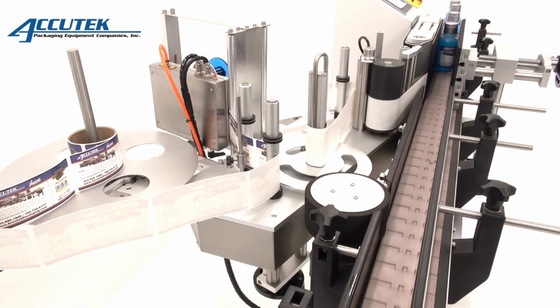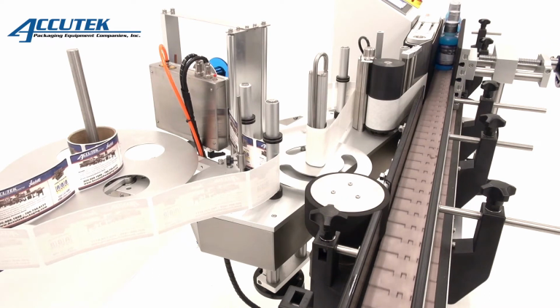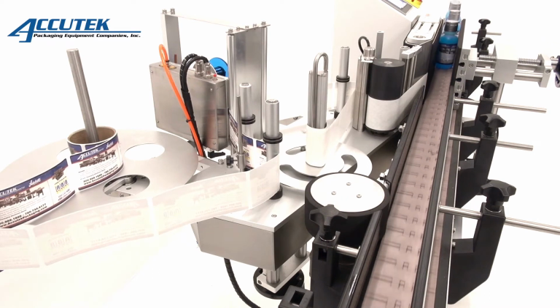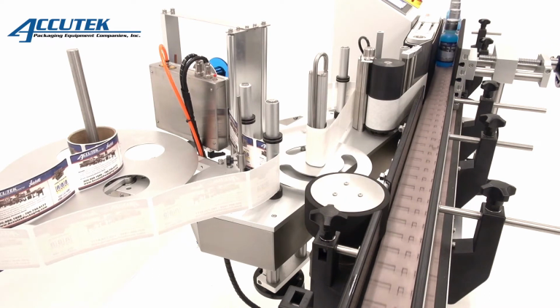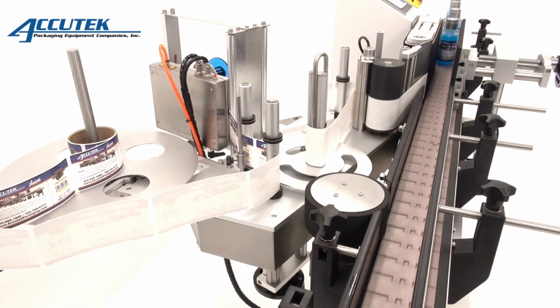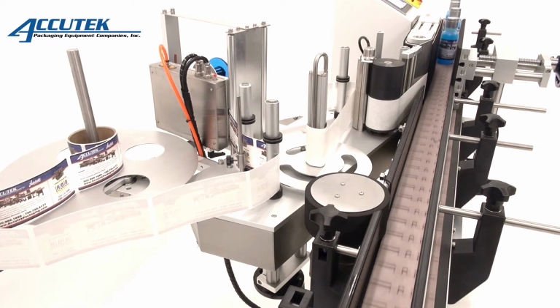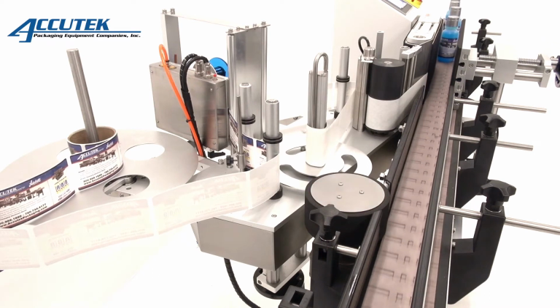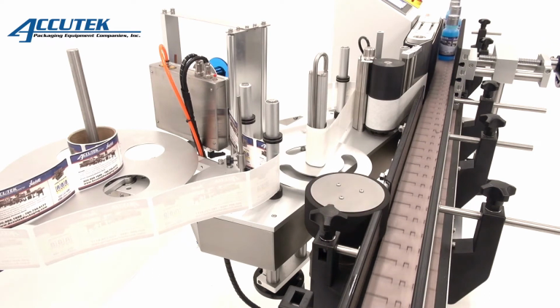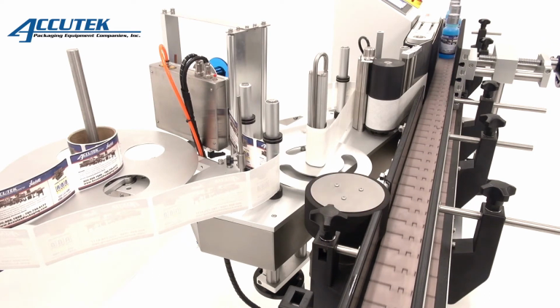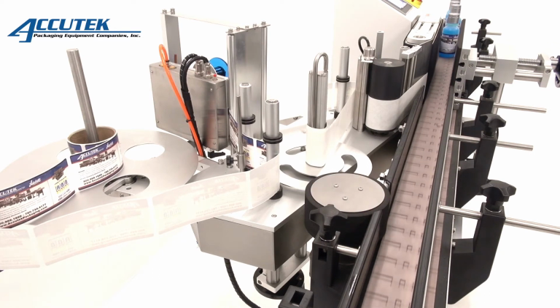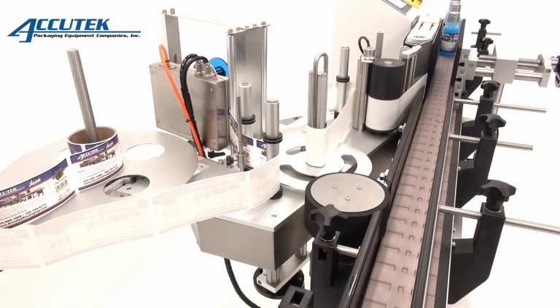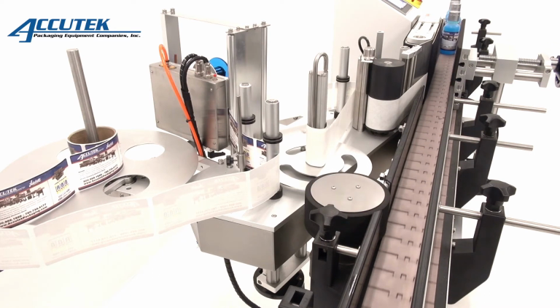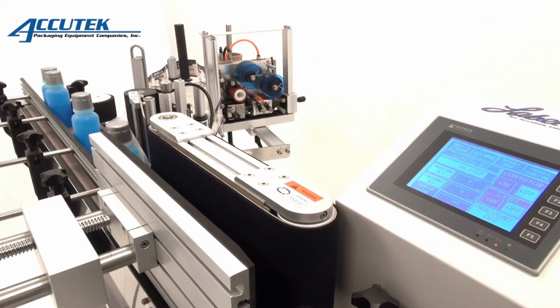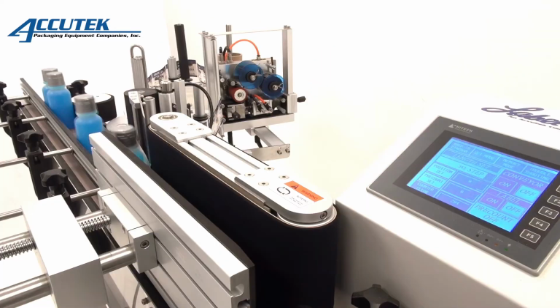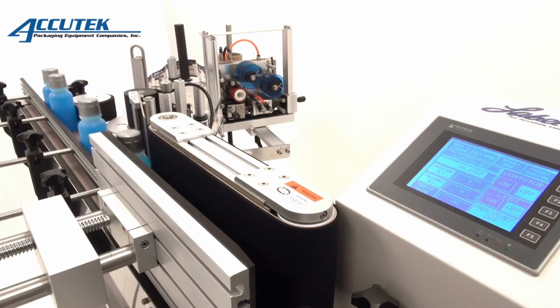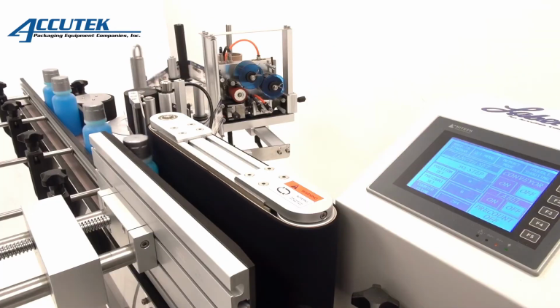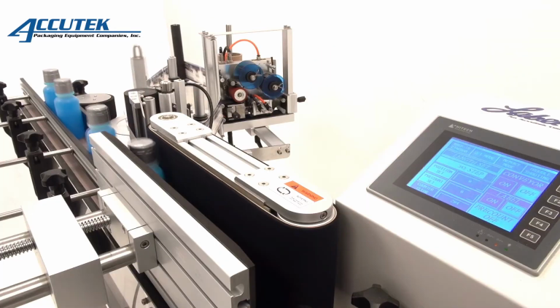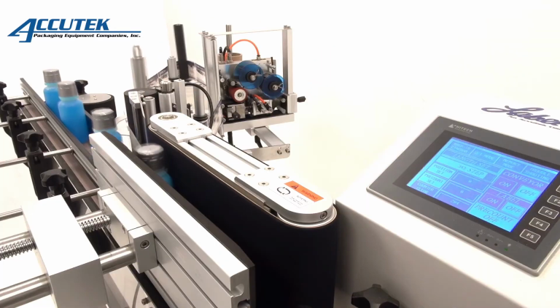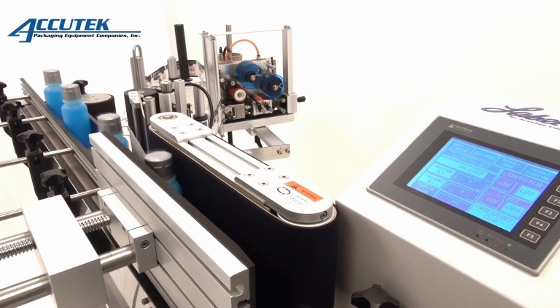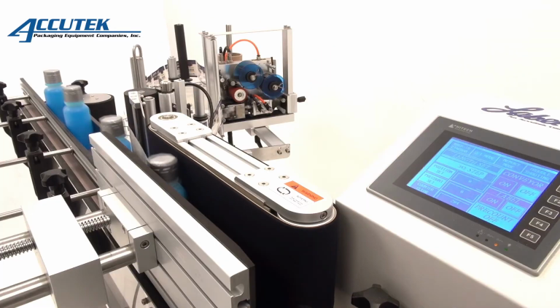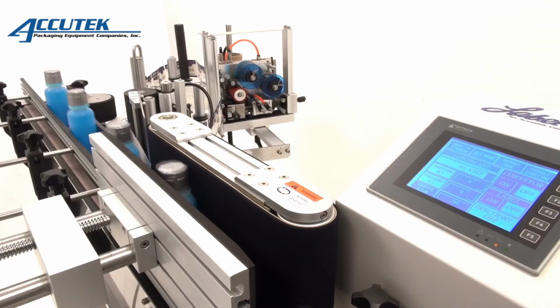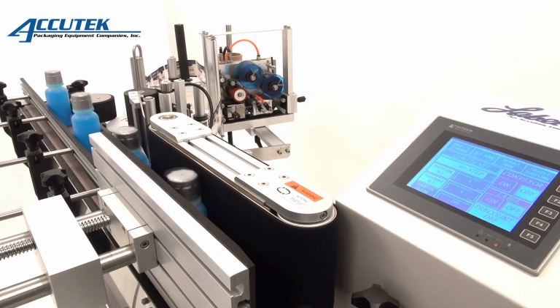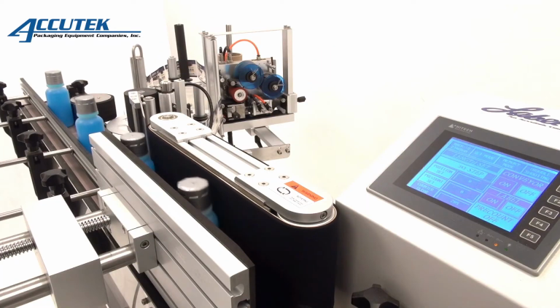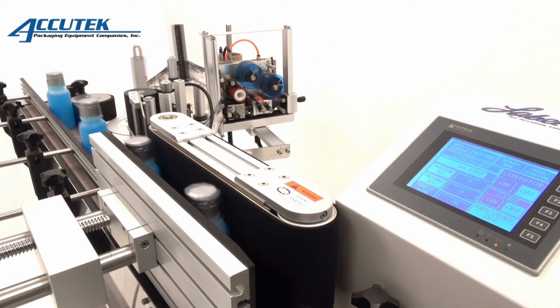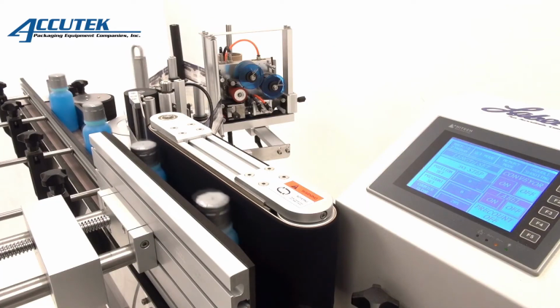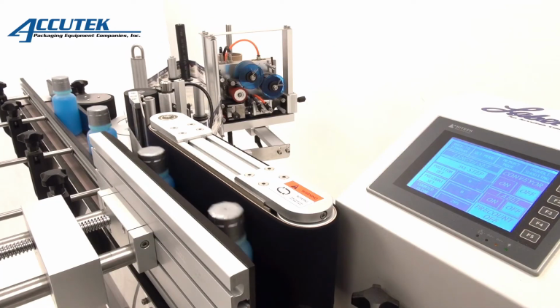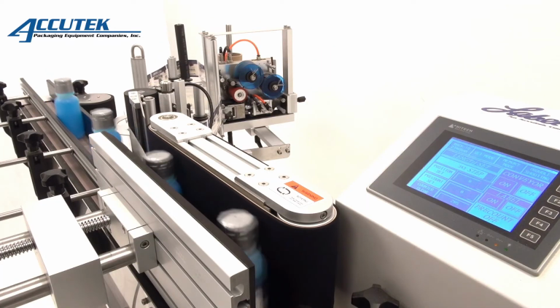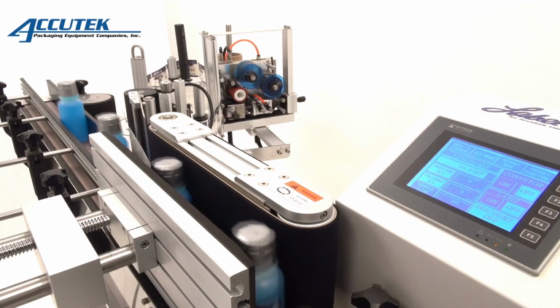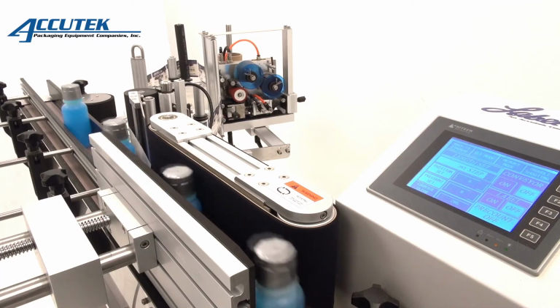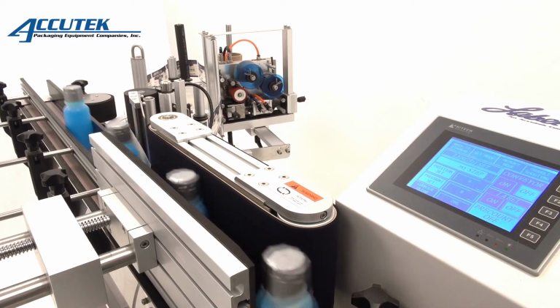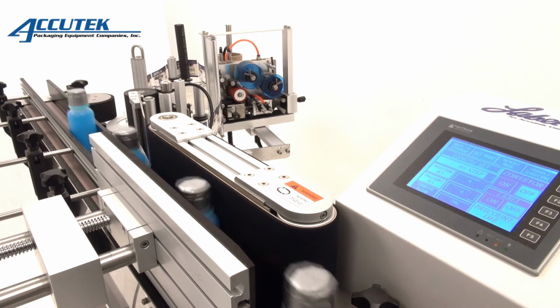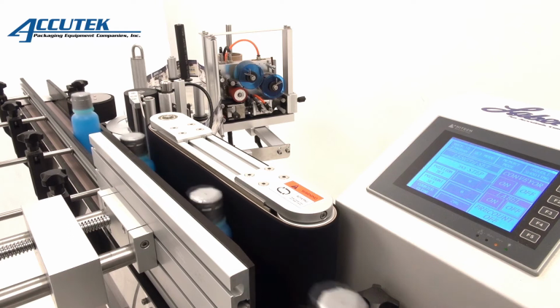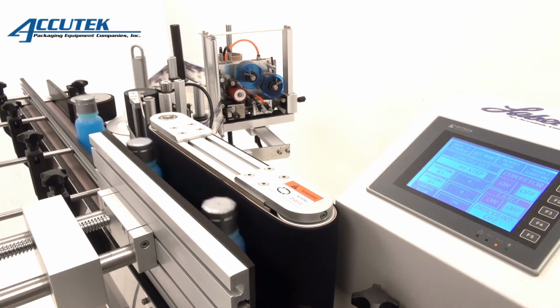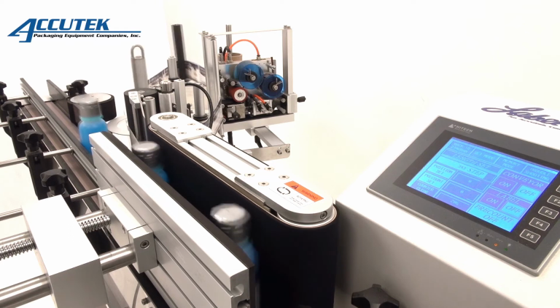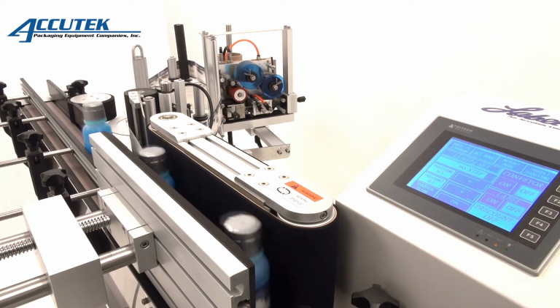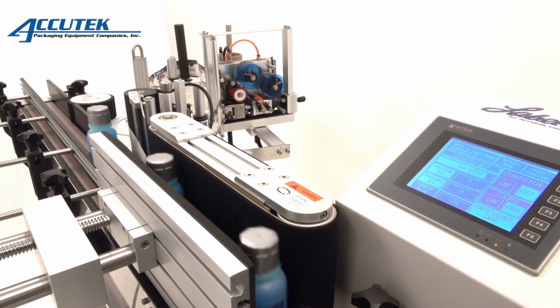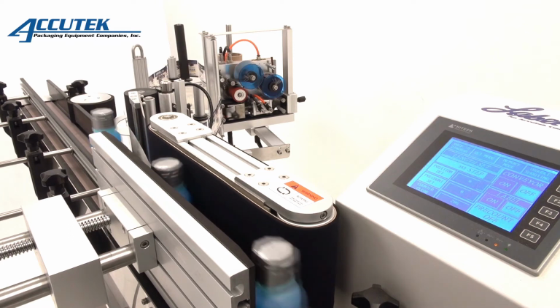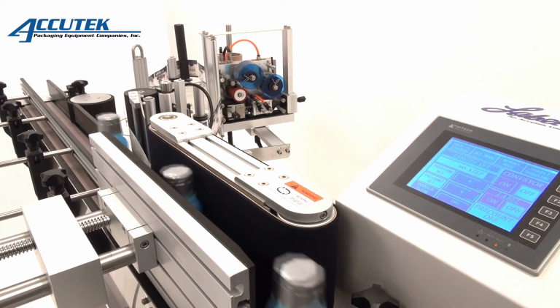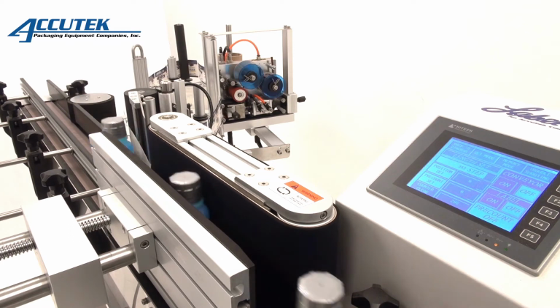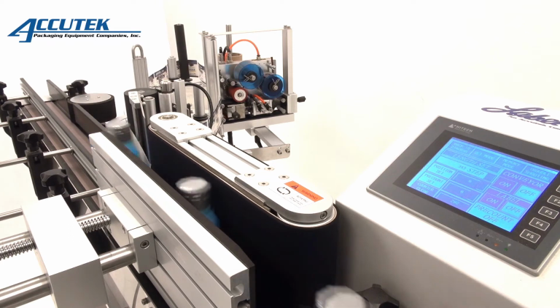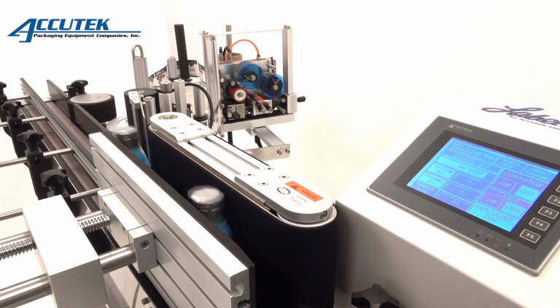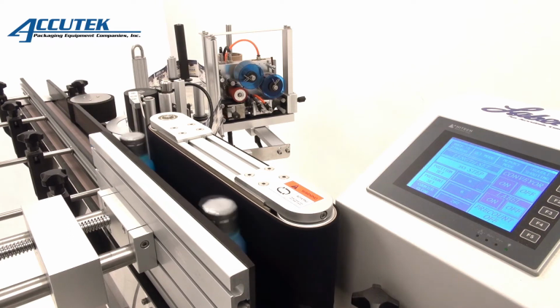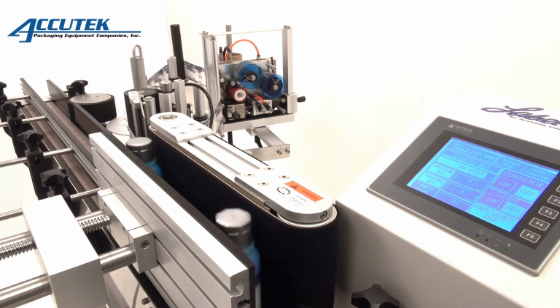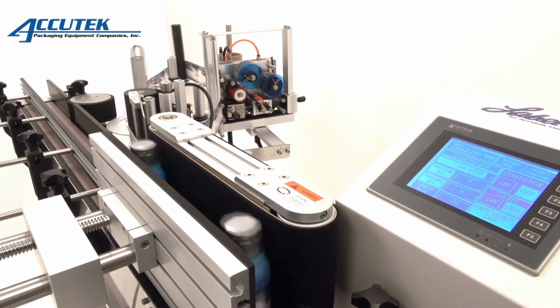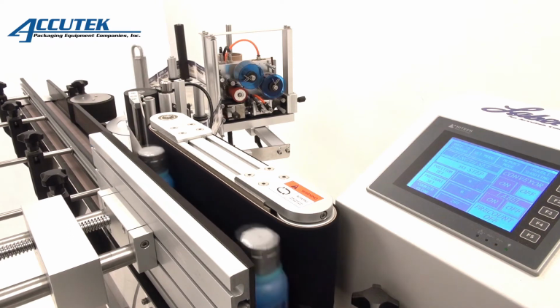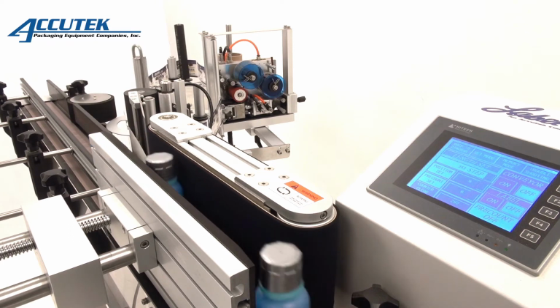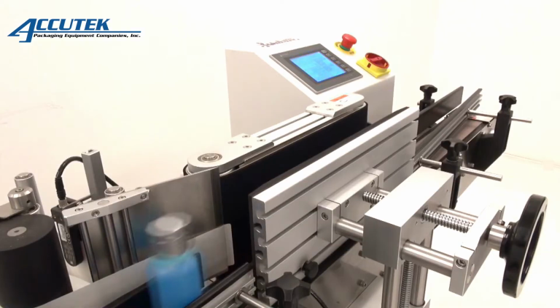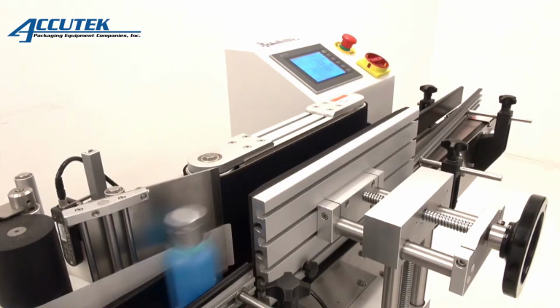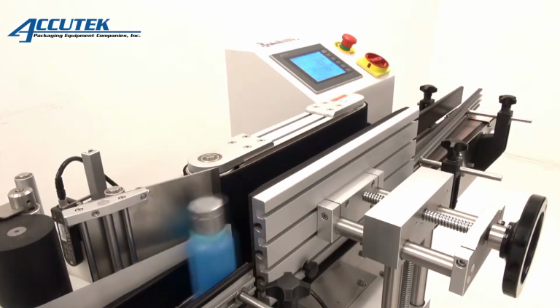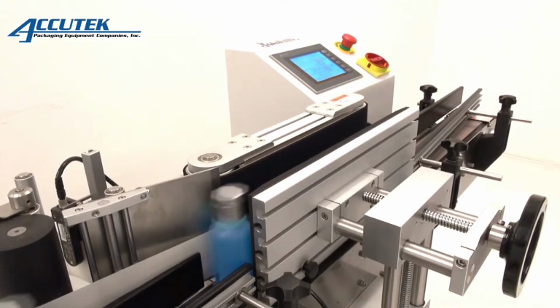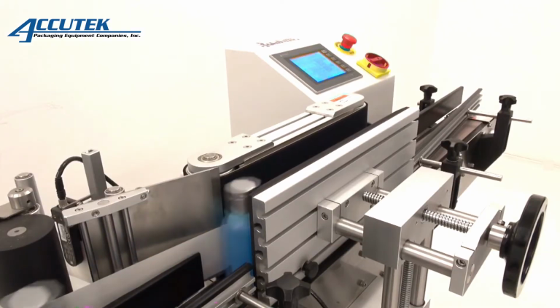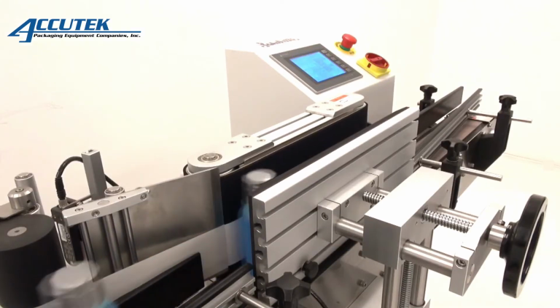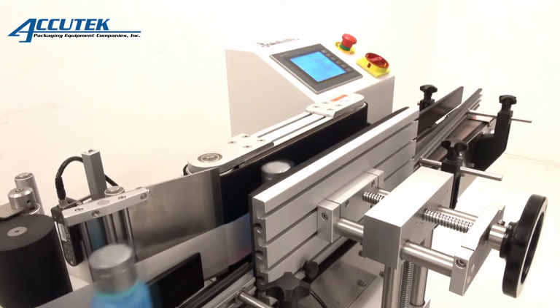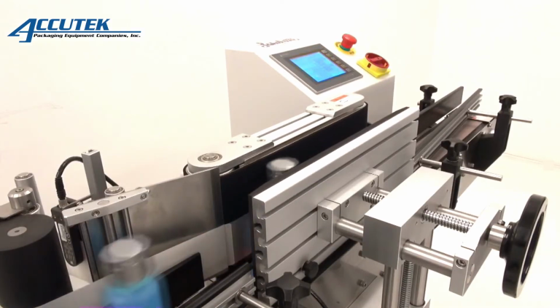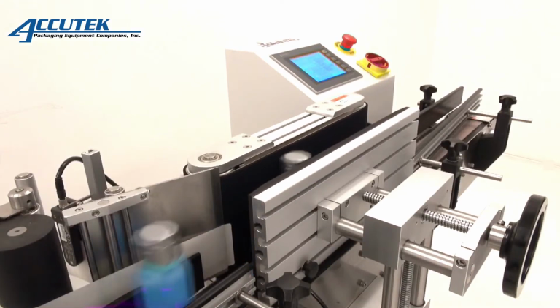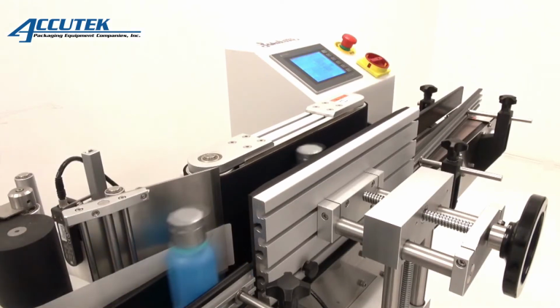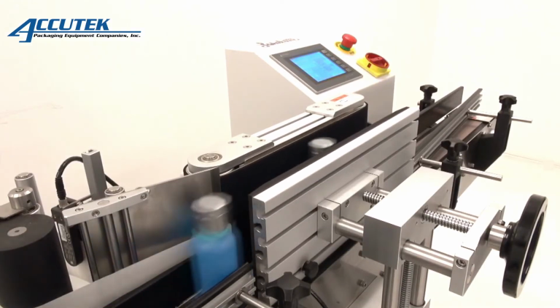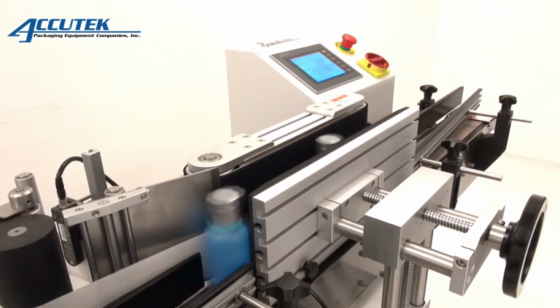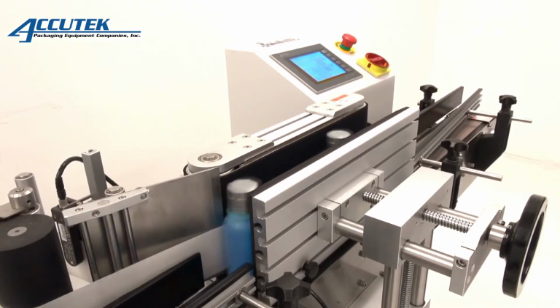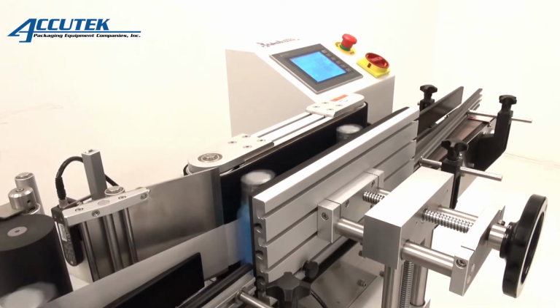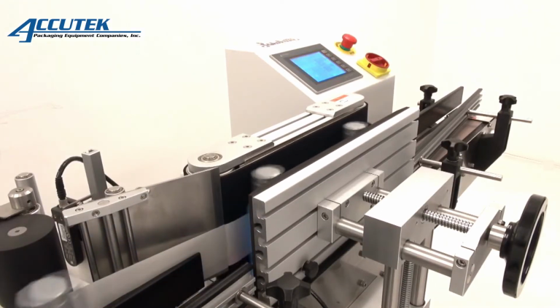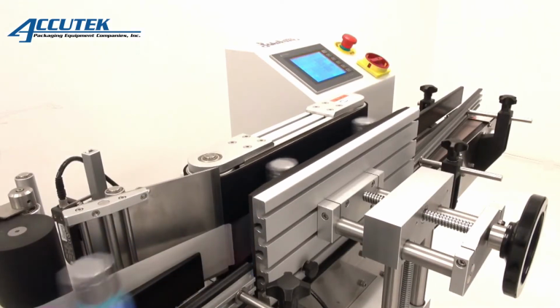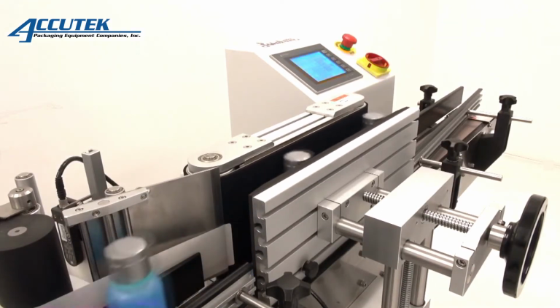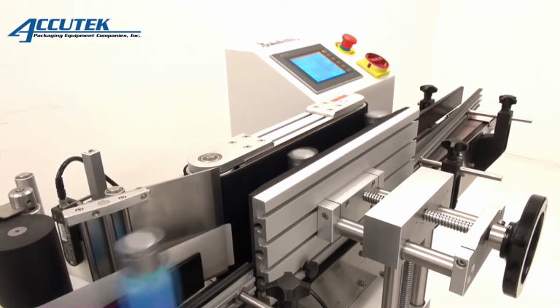With the ability to label plastic, metal, fiber, or glass containers, the APS100 series labelers are a great addition to any packaging line.